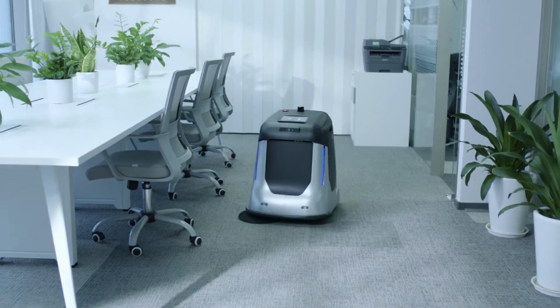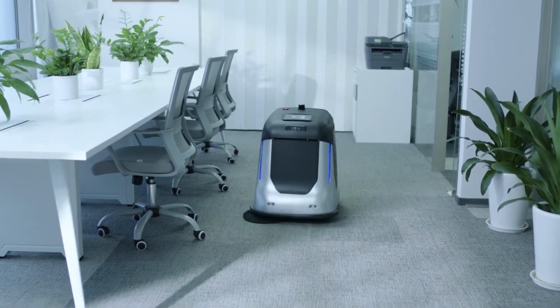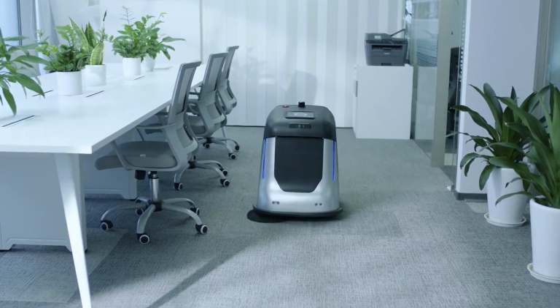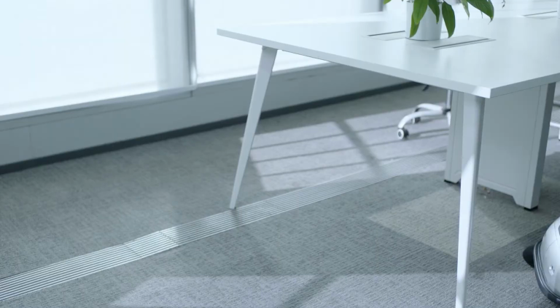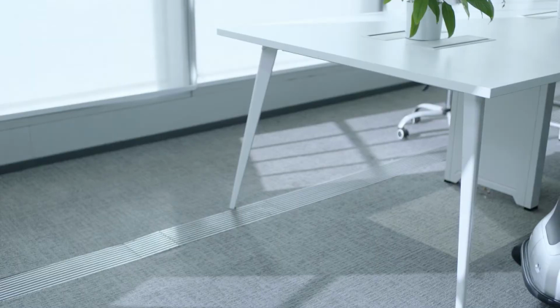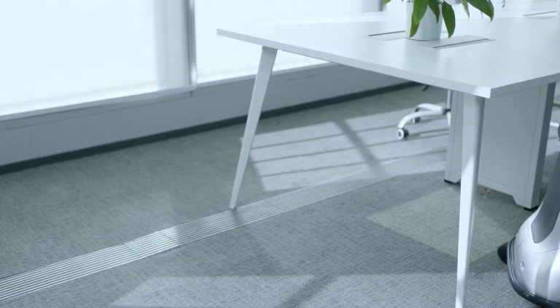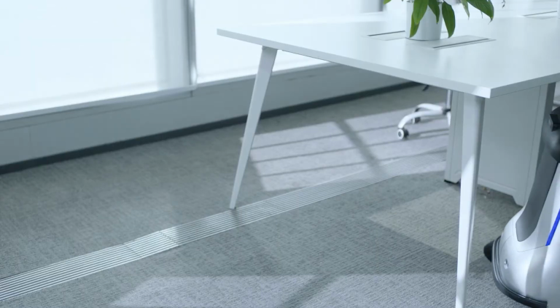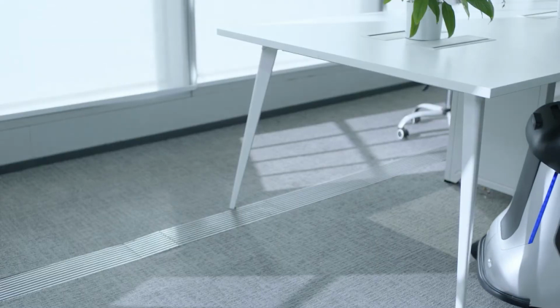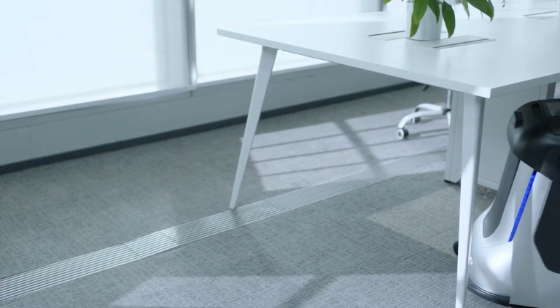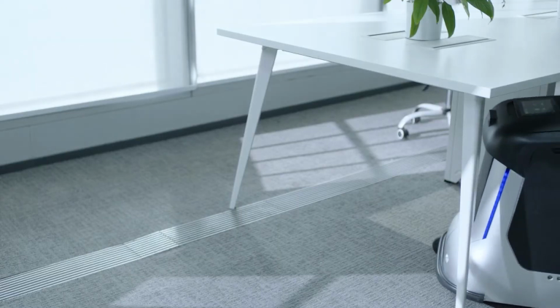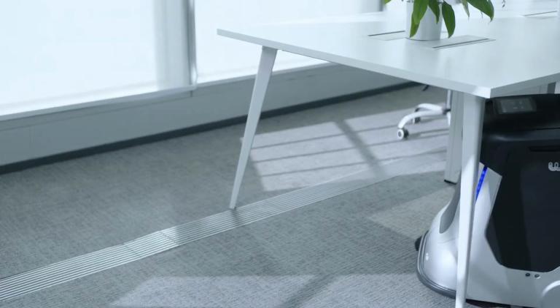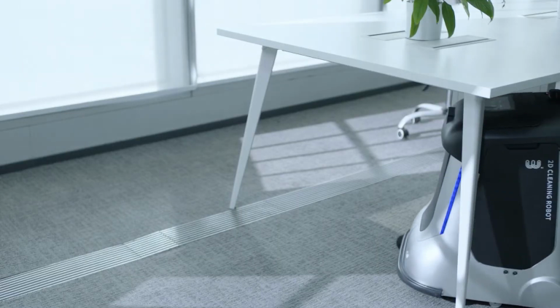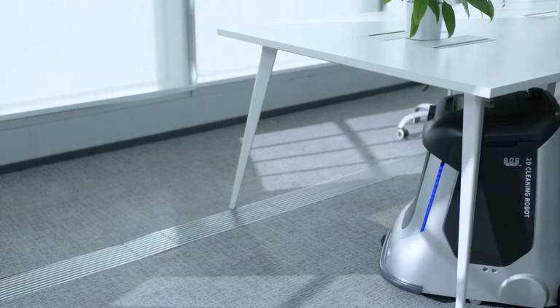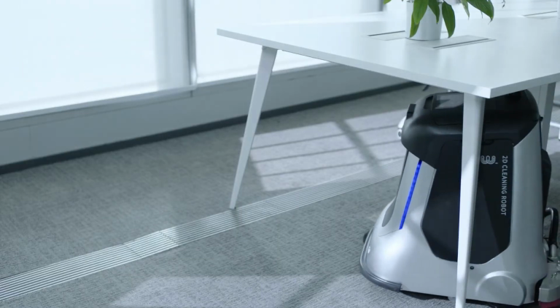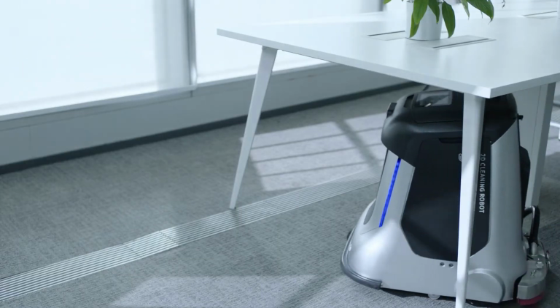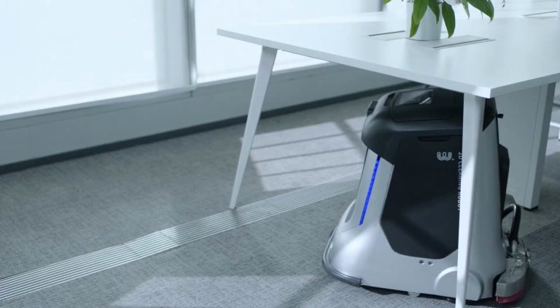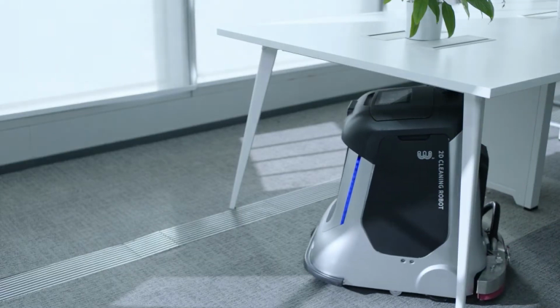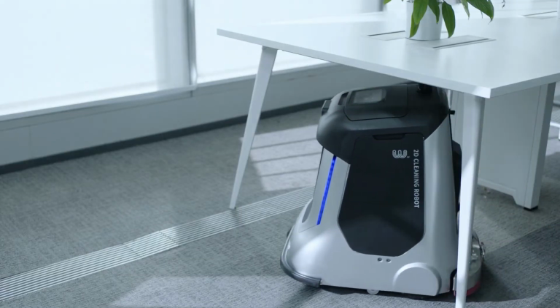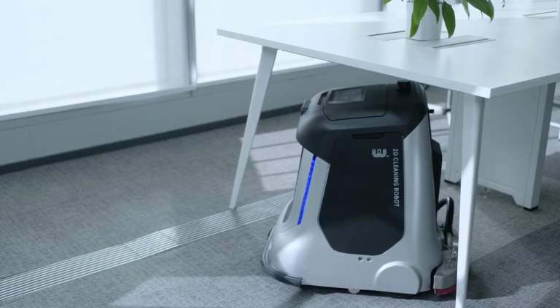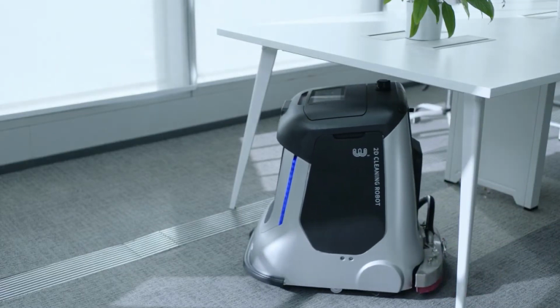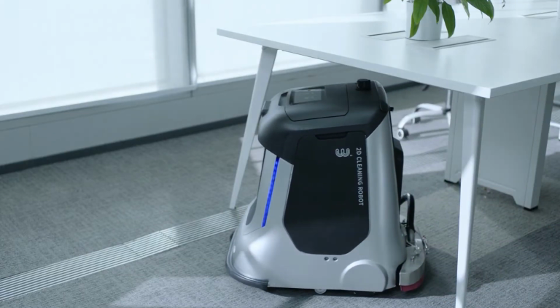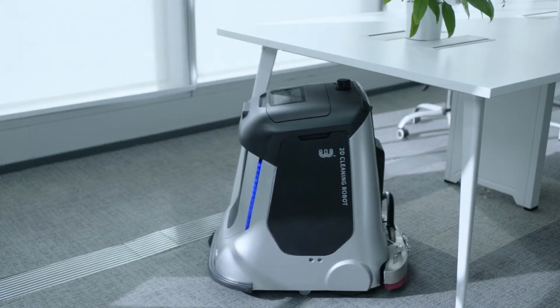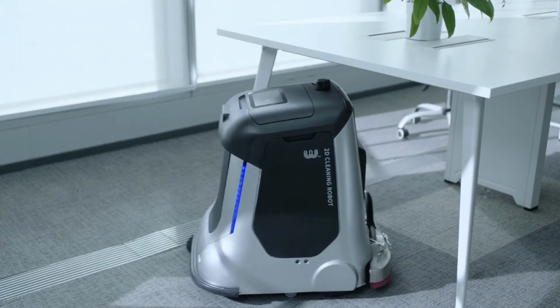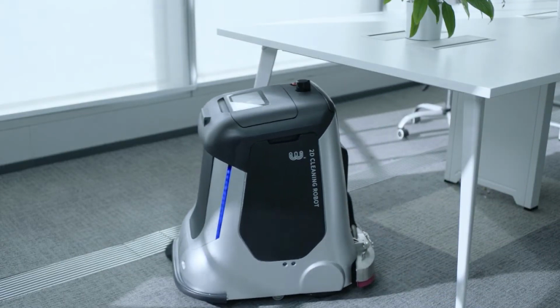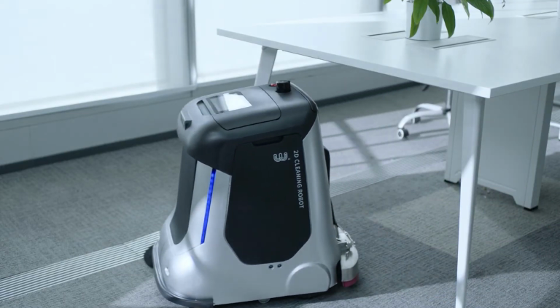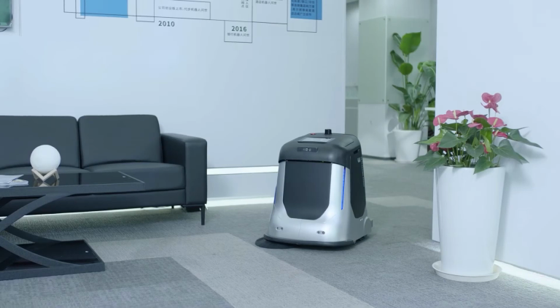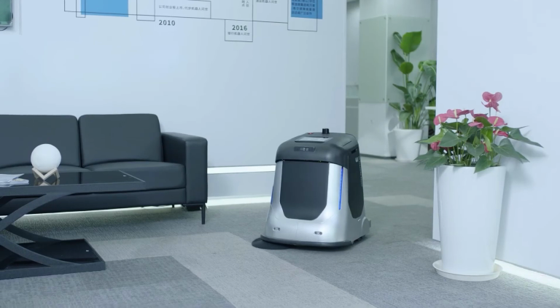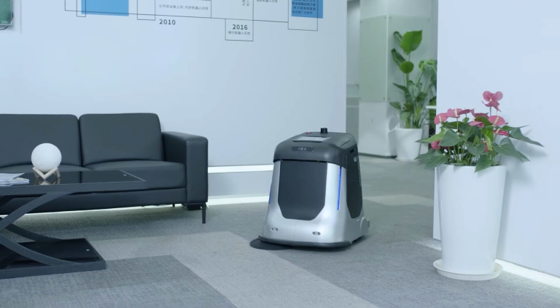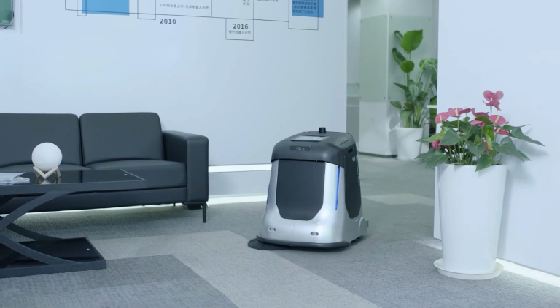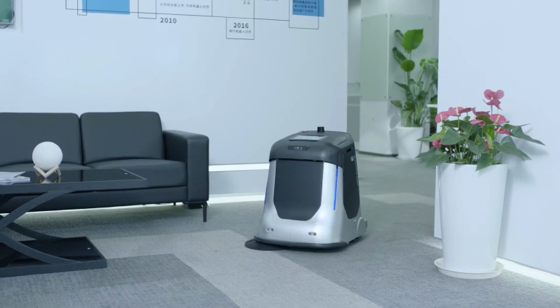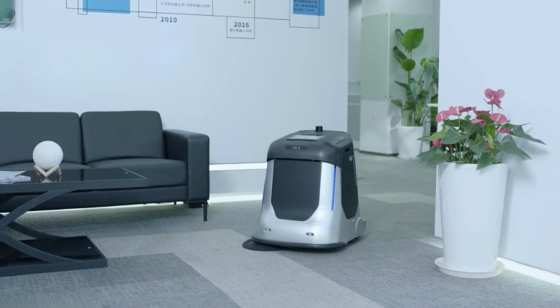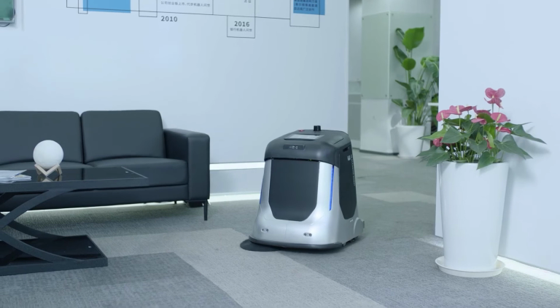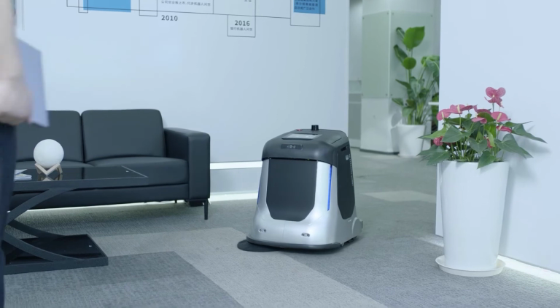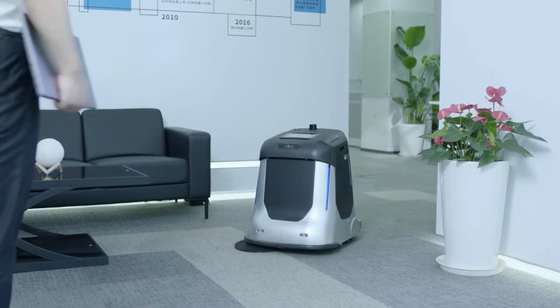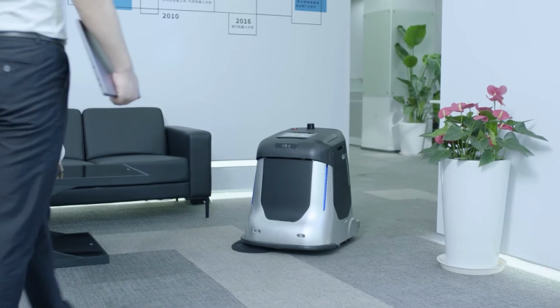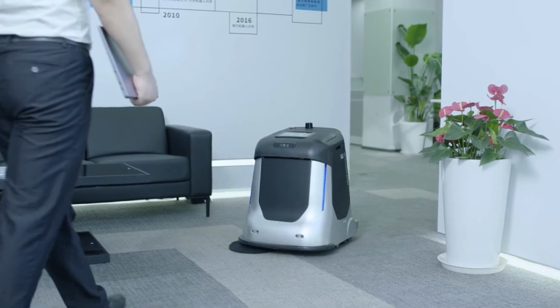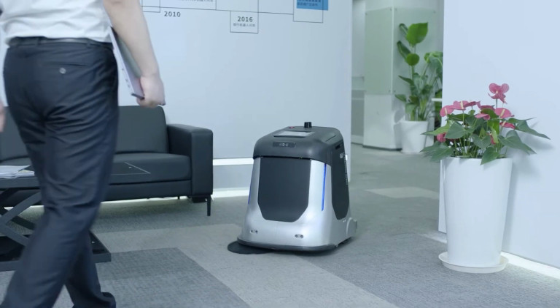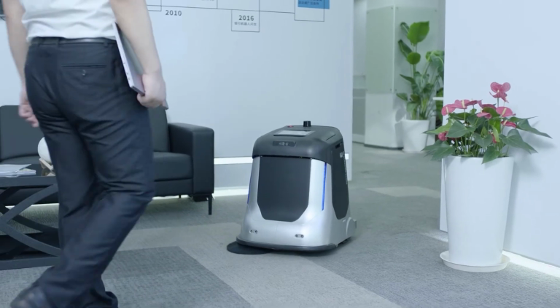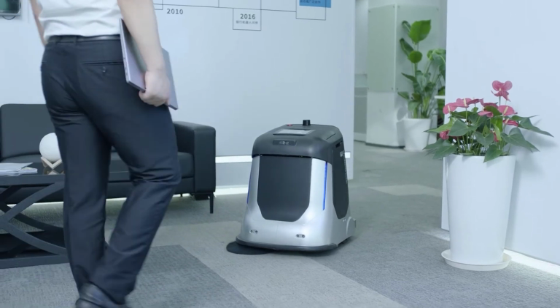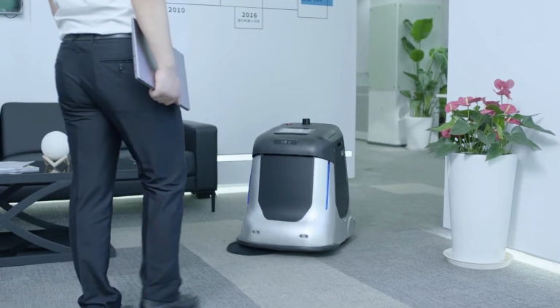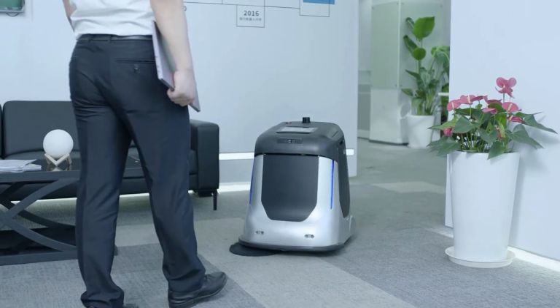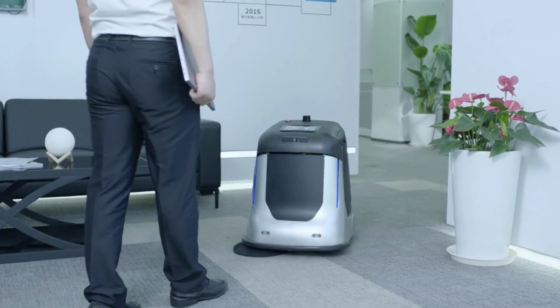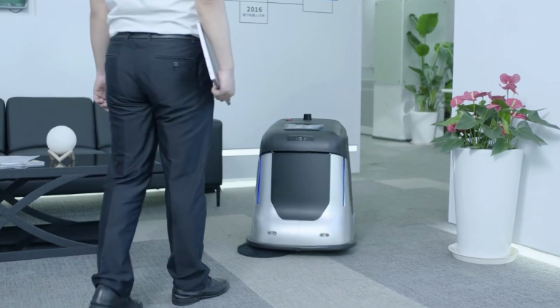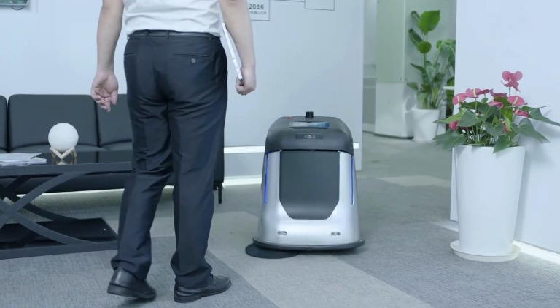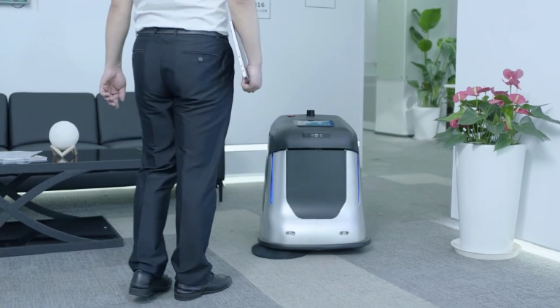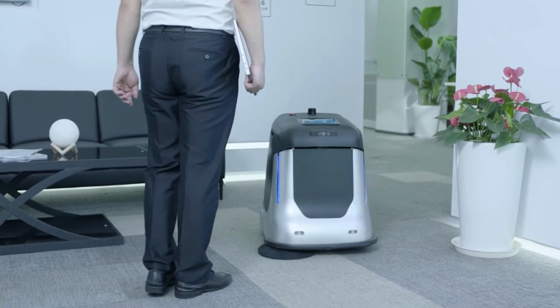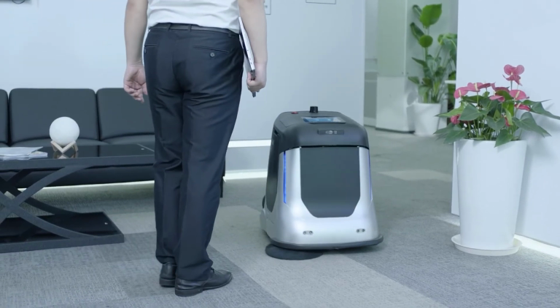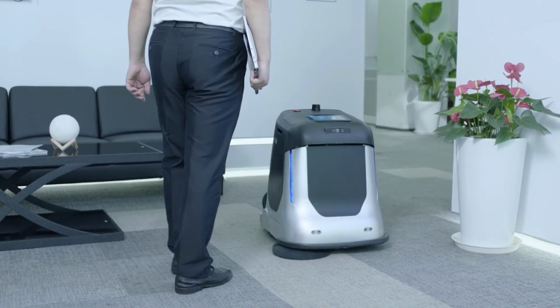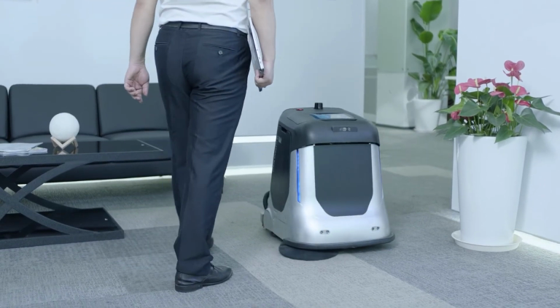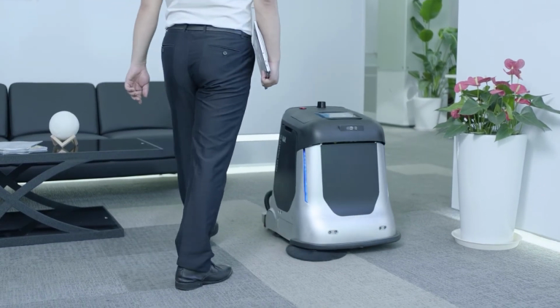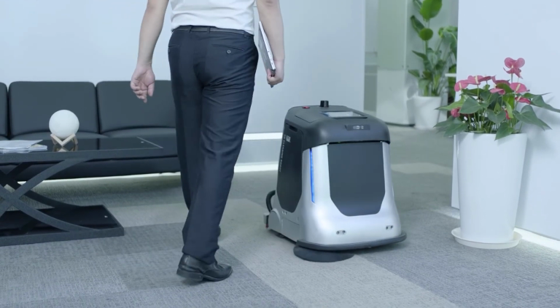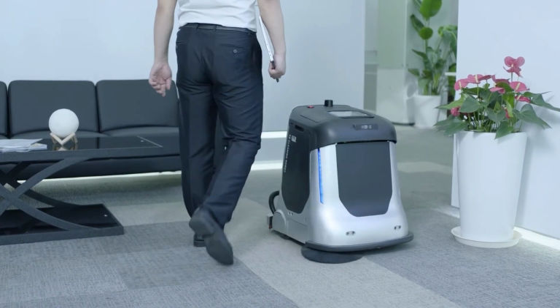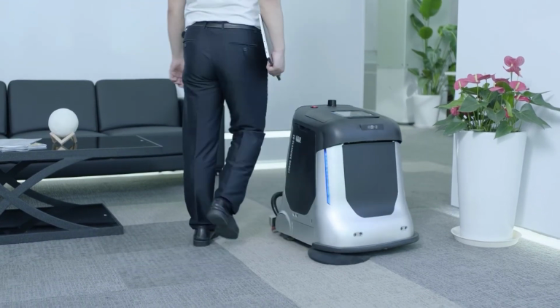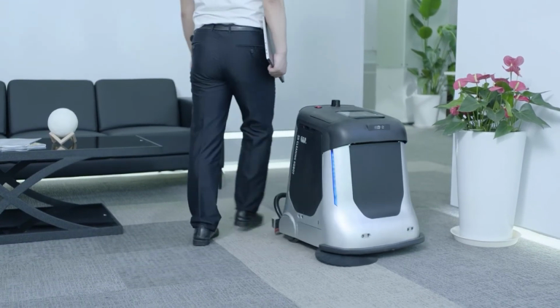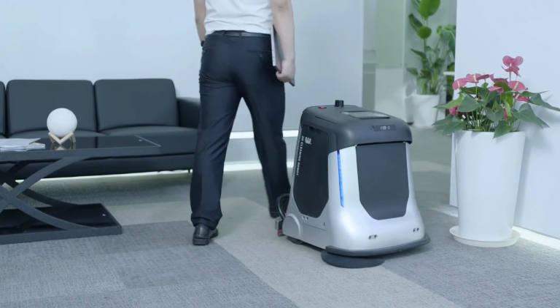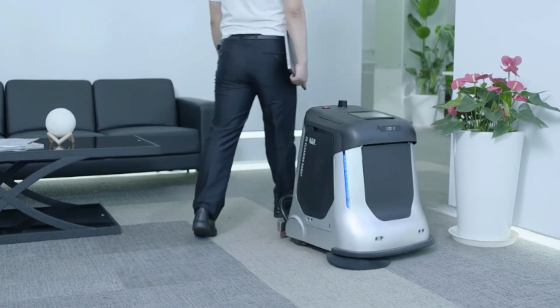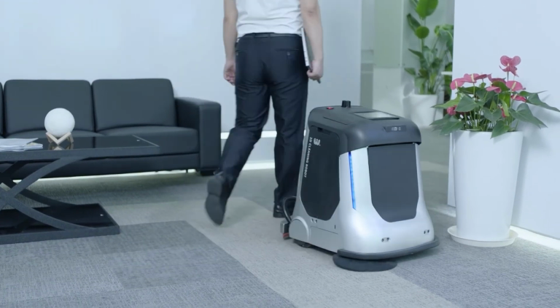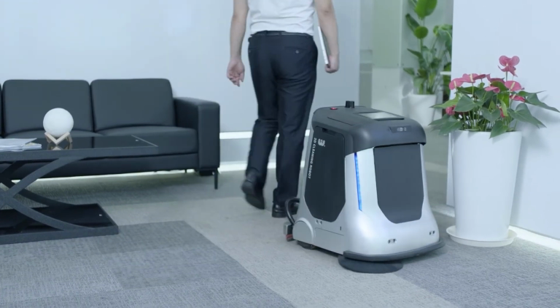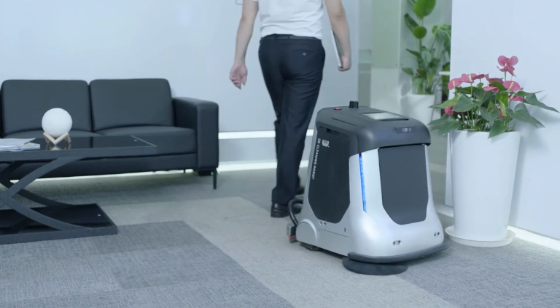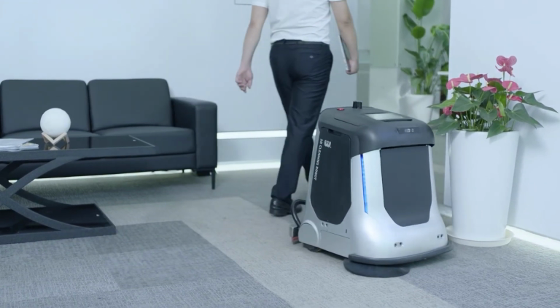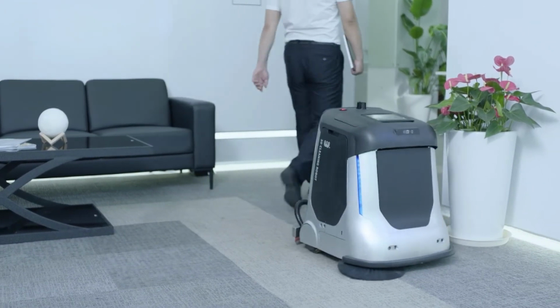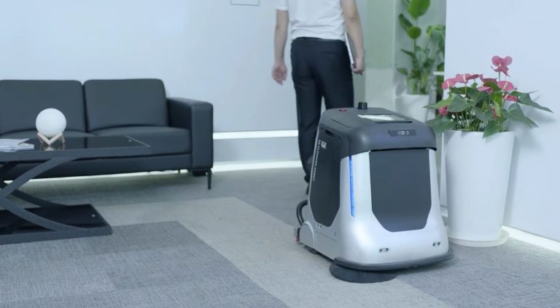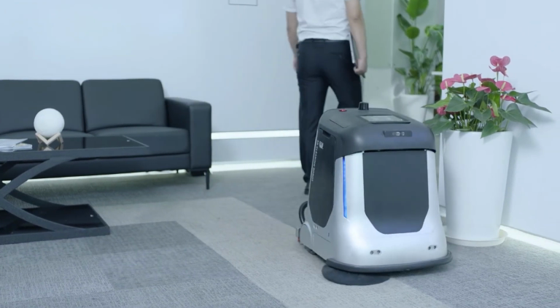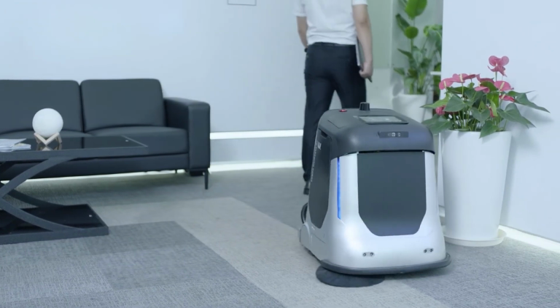With a height of 65 cm, it can clean and walk easily under the desk. Flexible obstacle avoidance.